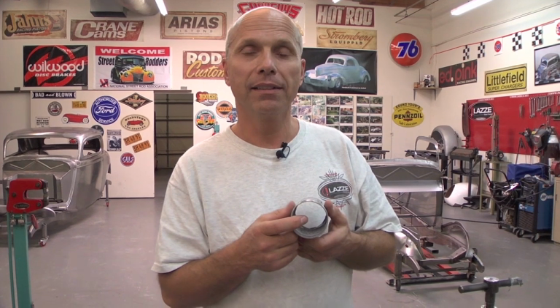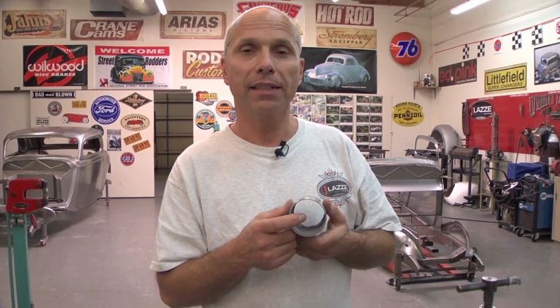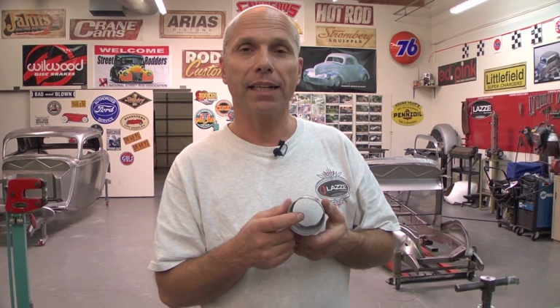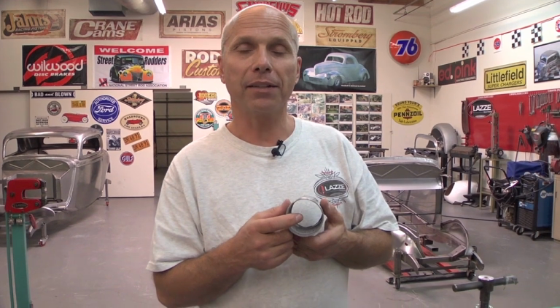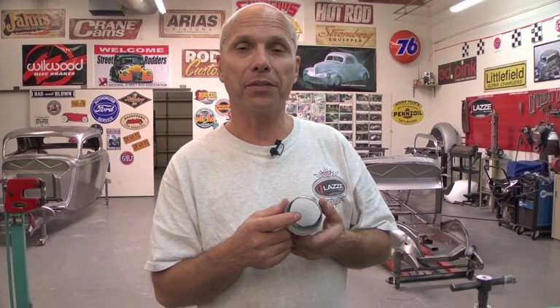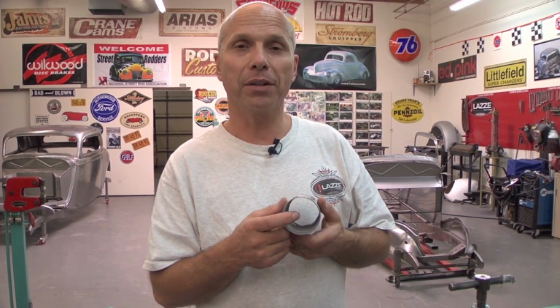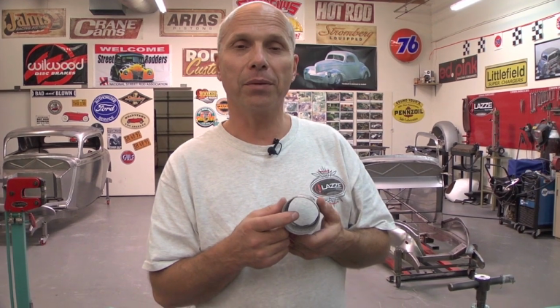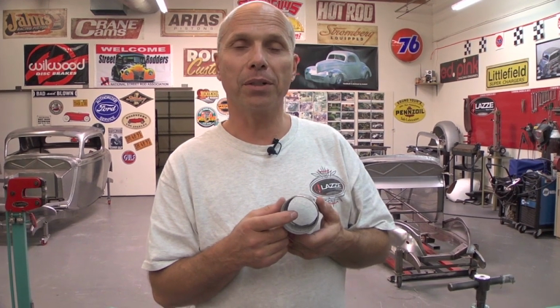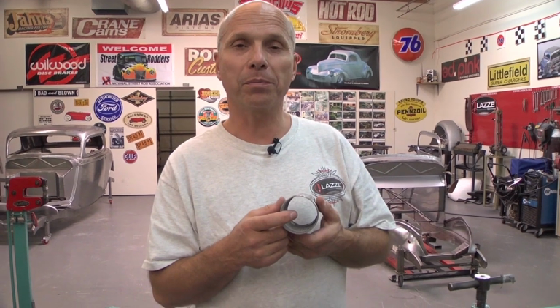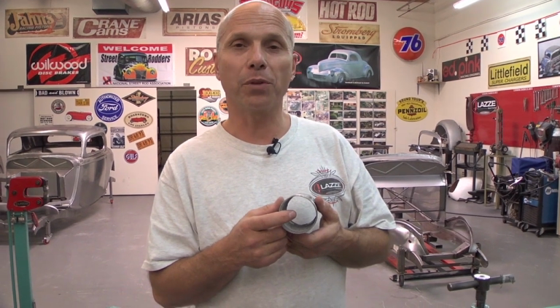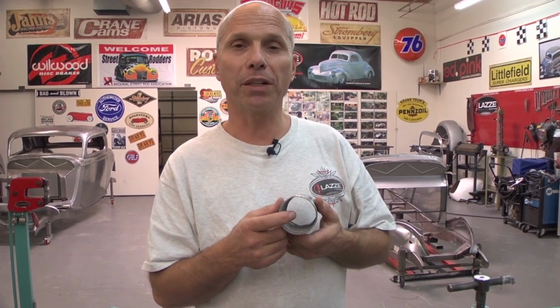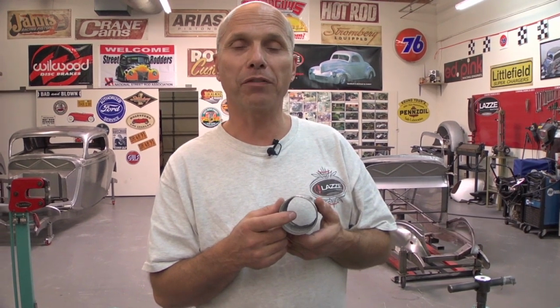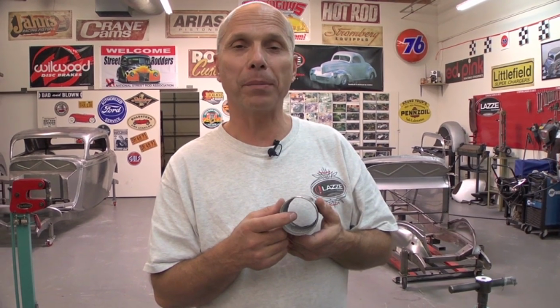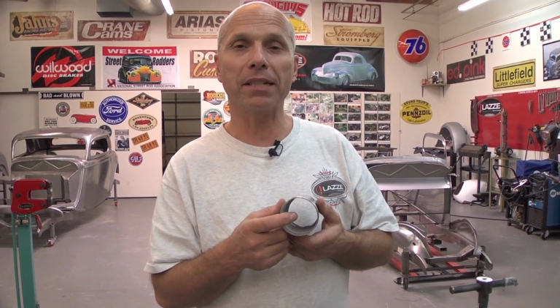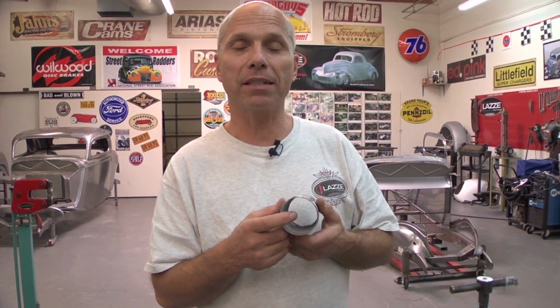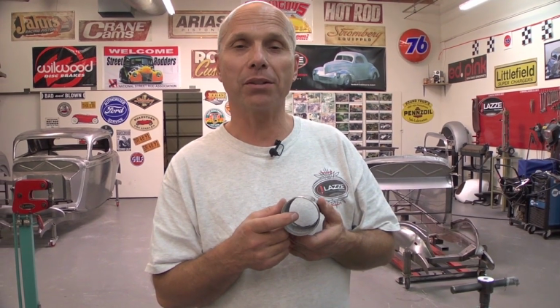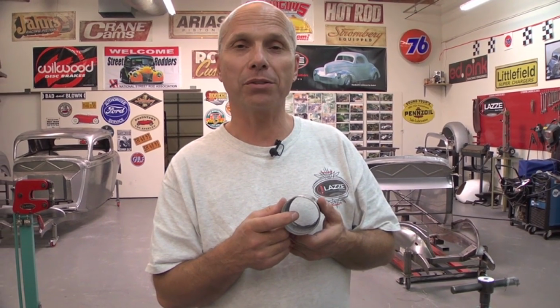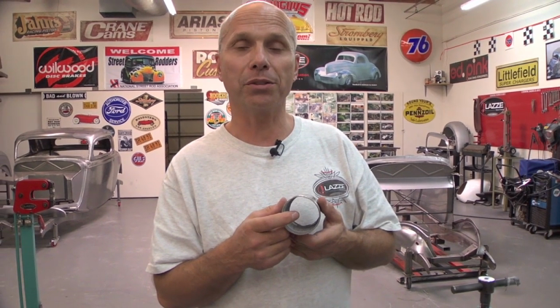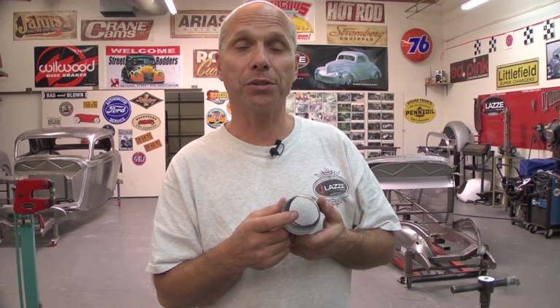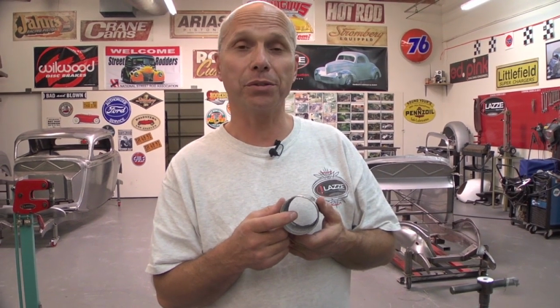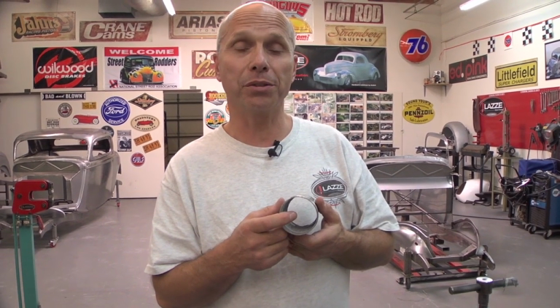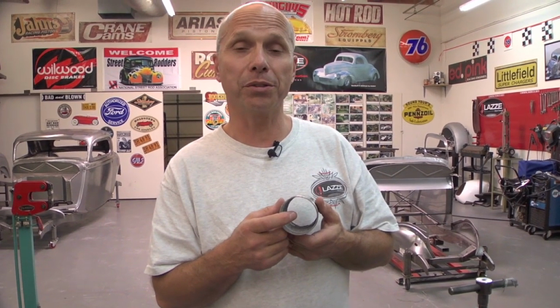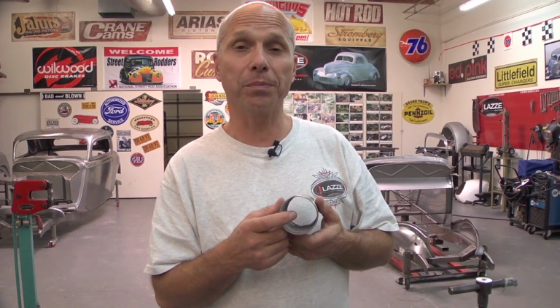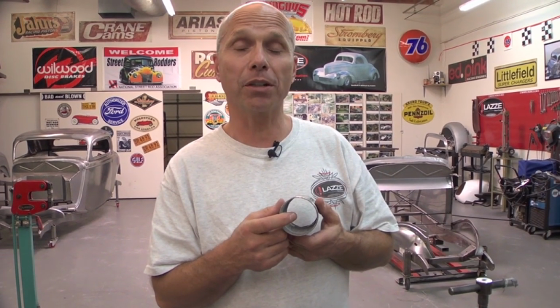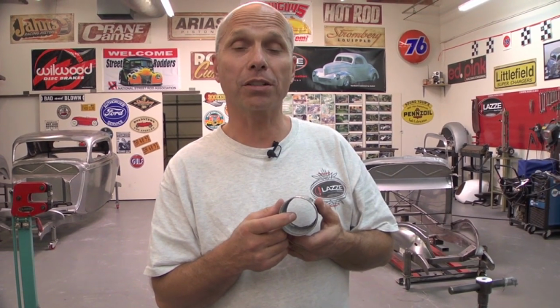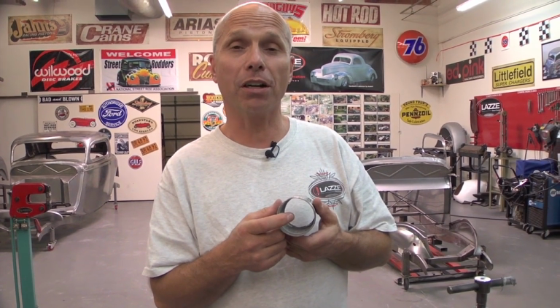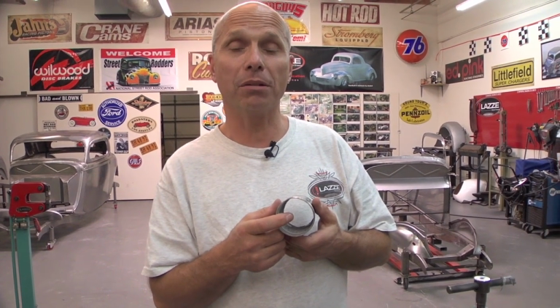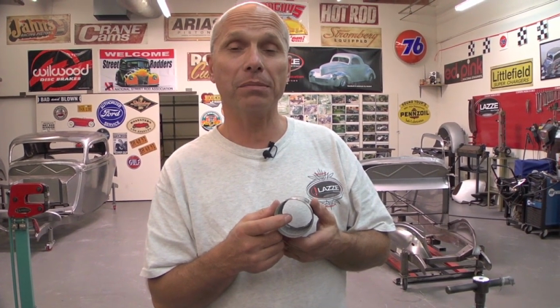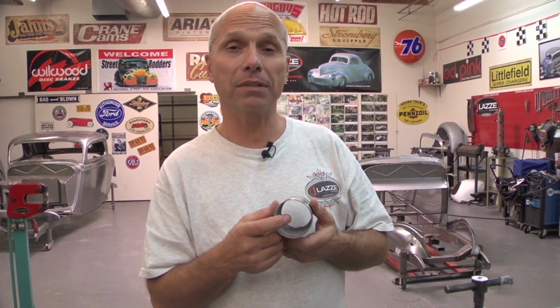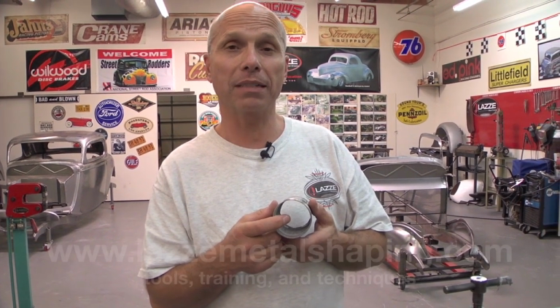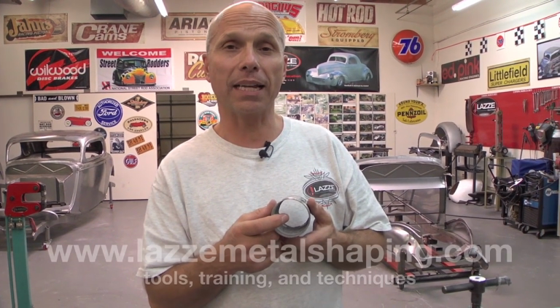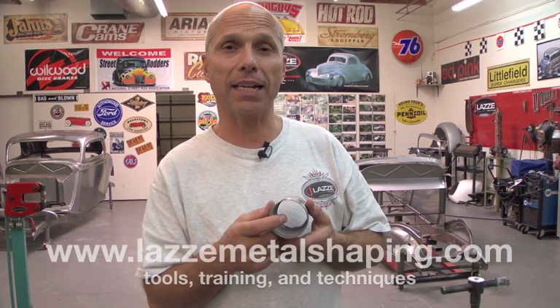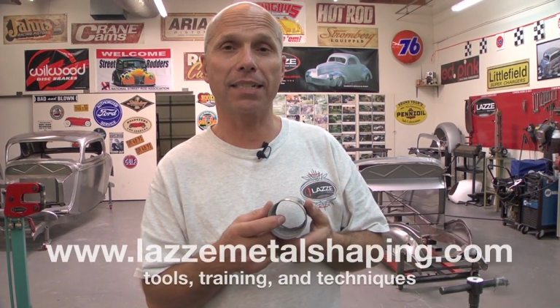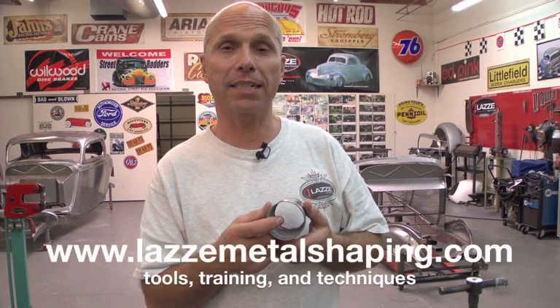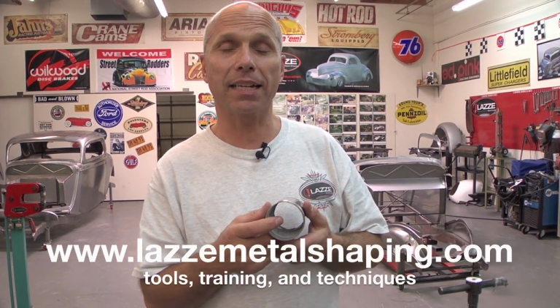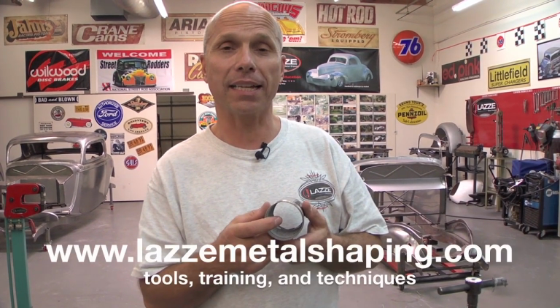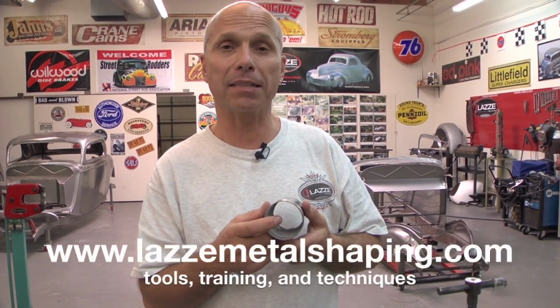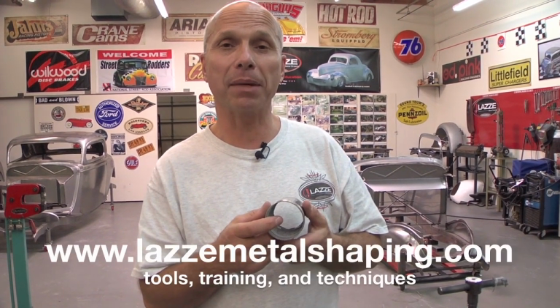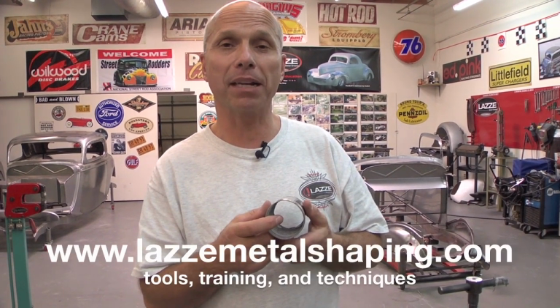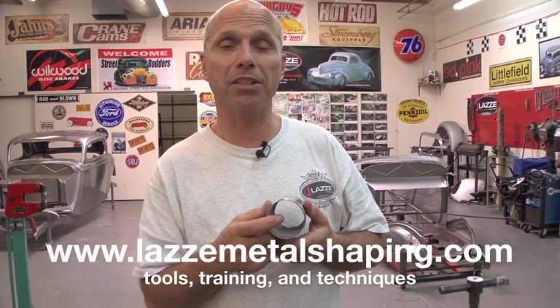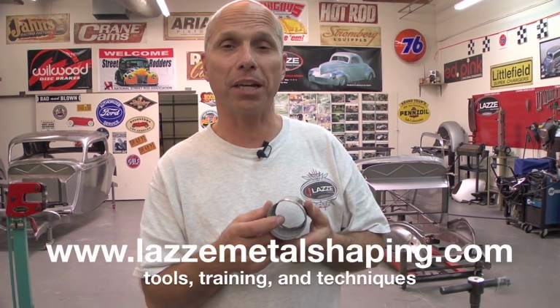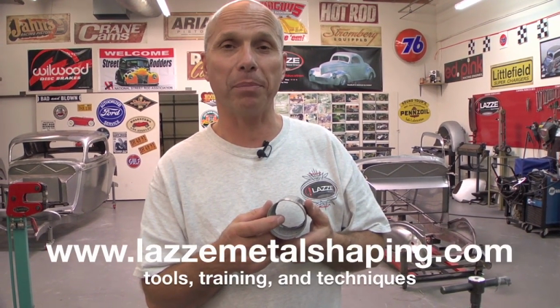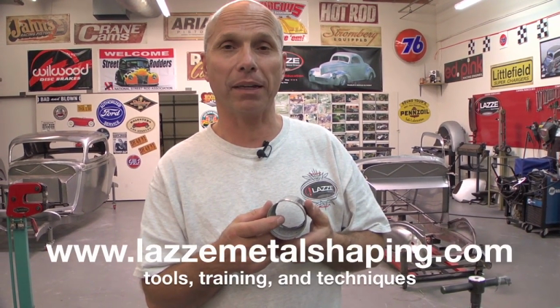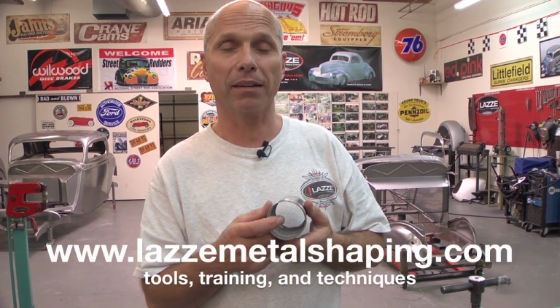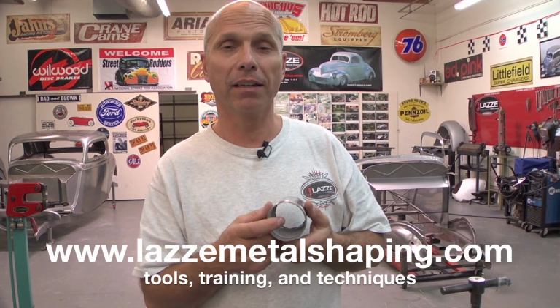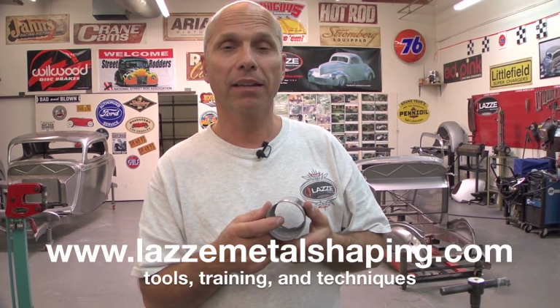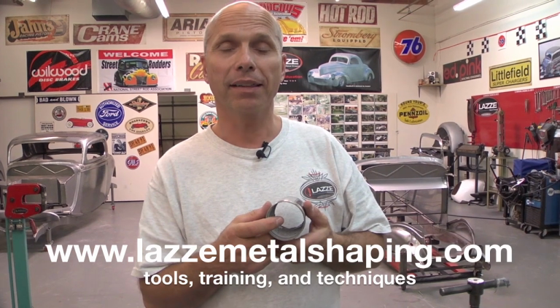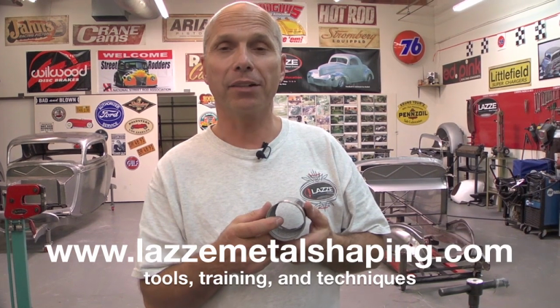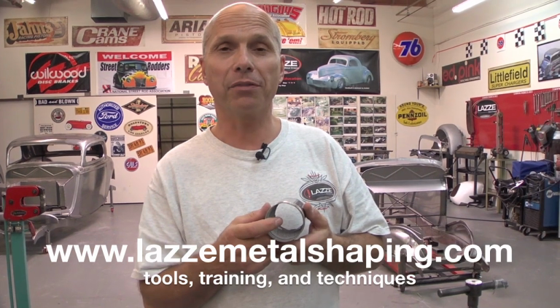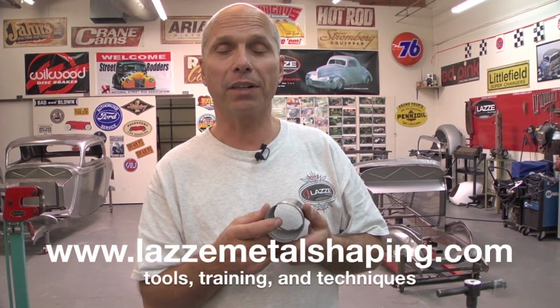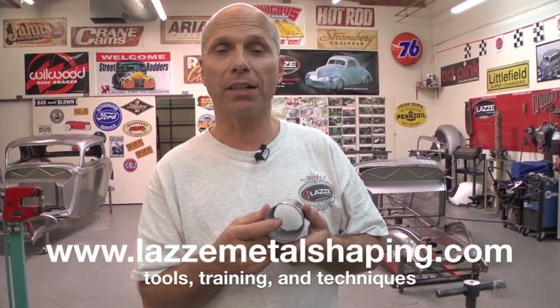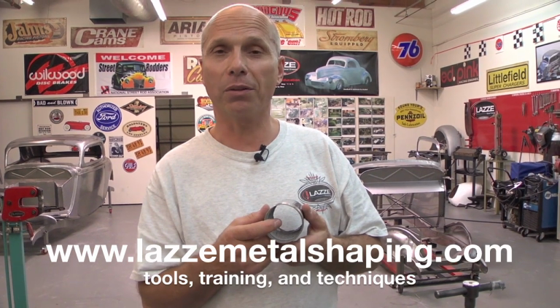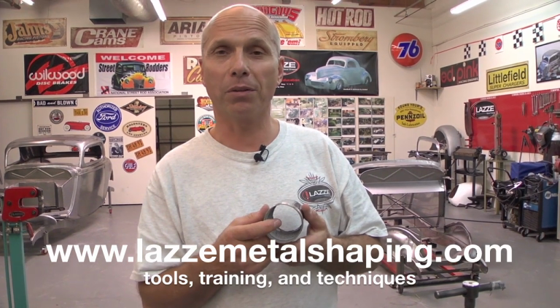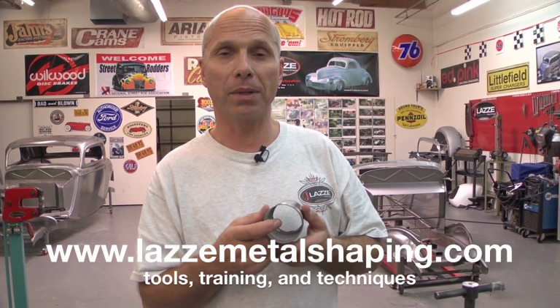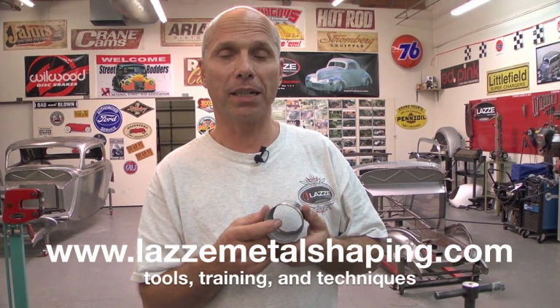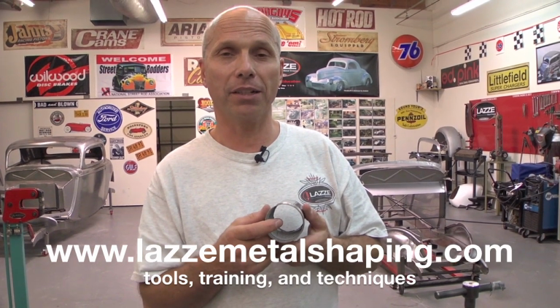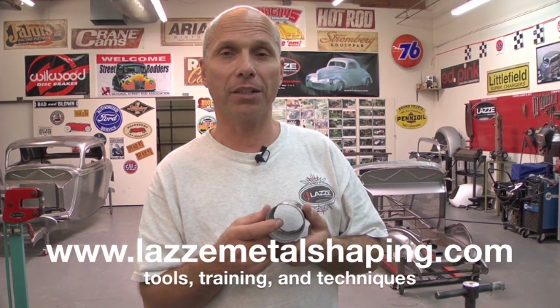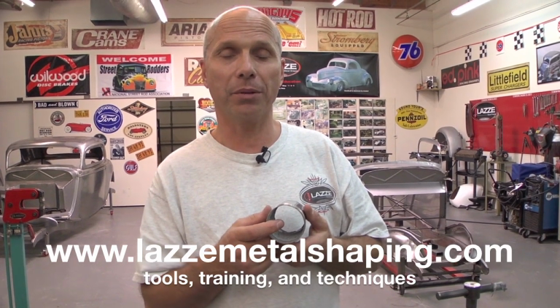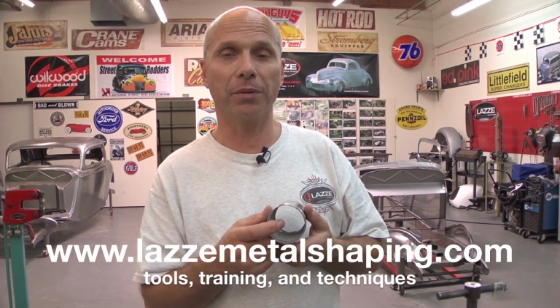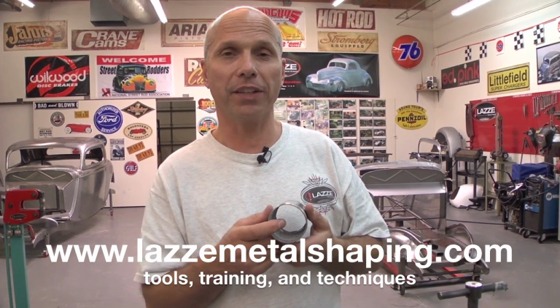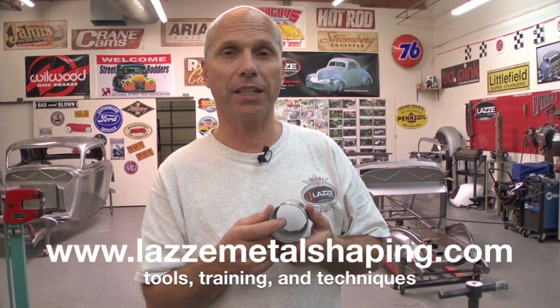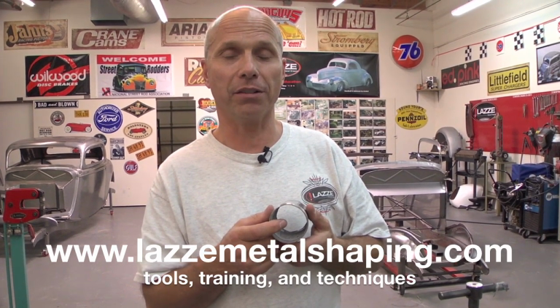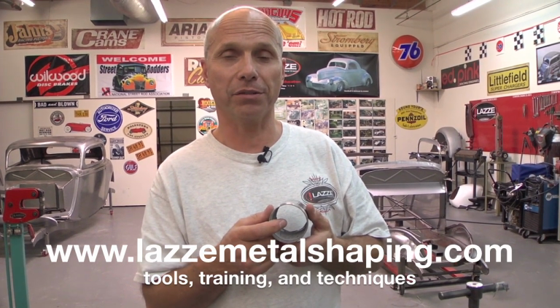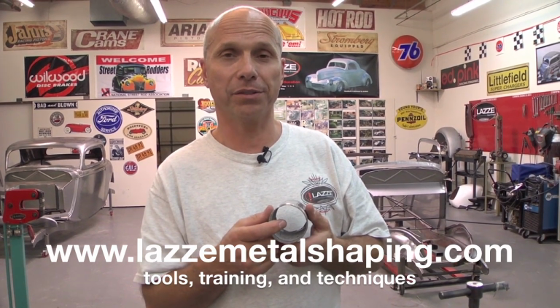If you want more information, go to youtube.com/LassenMetalShaping — there you'll find all my new videos.